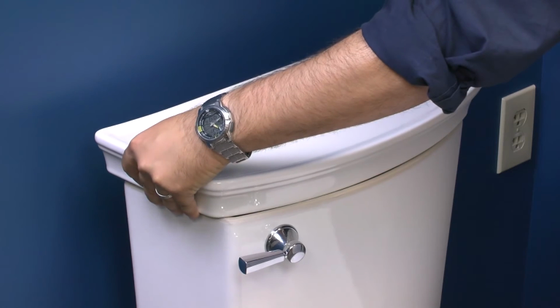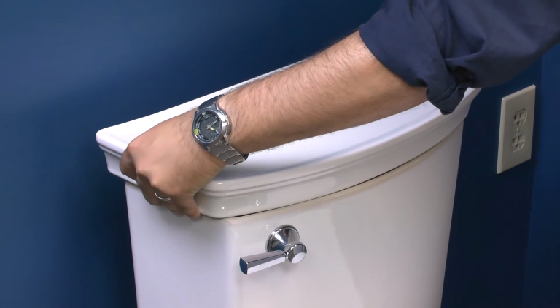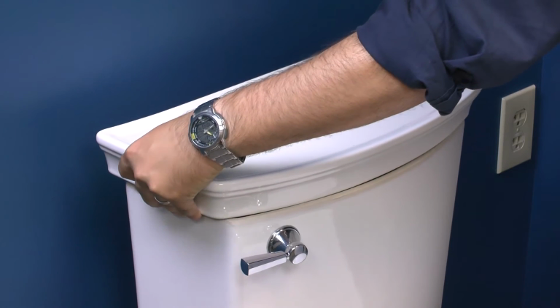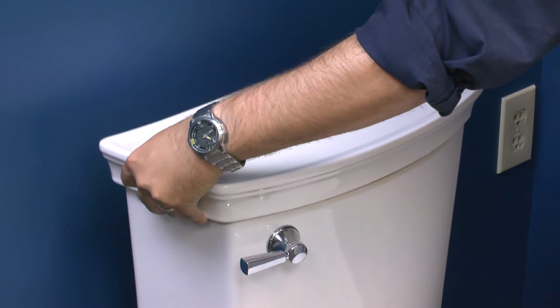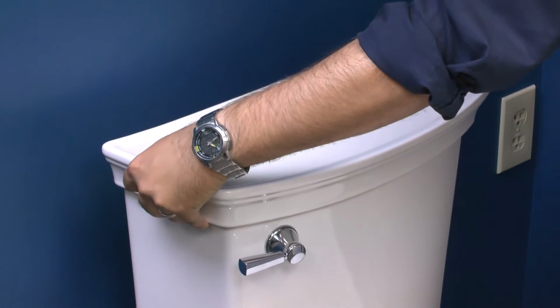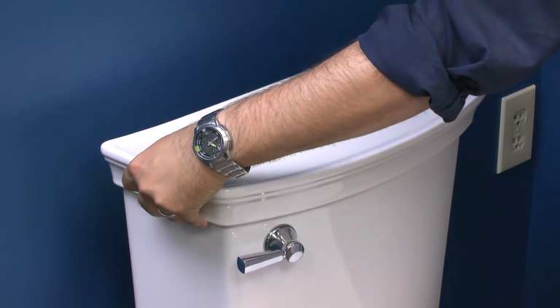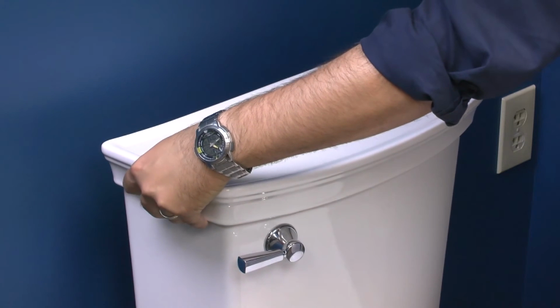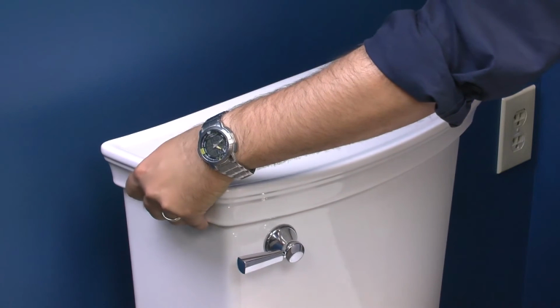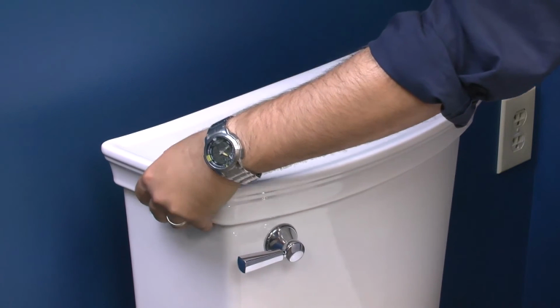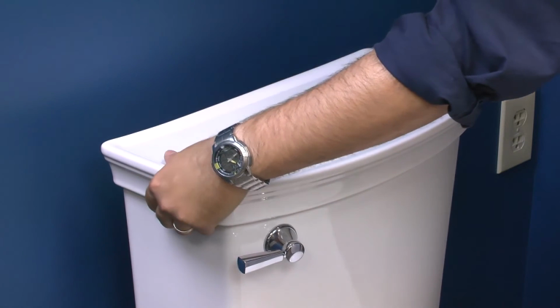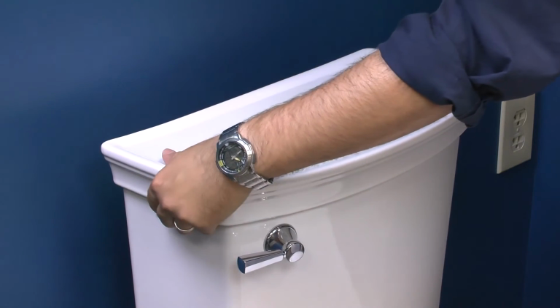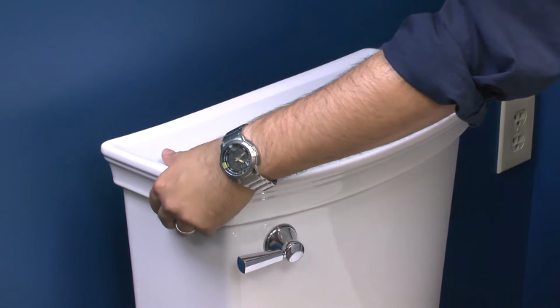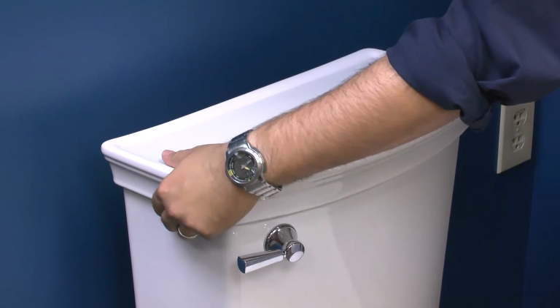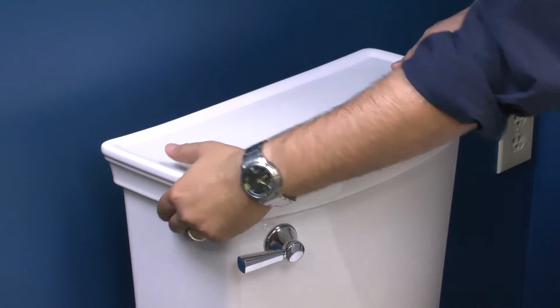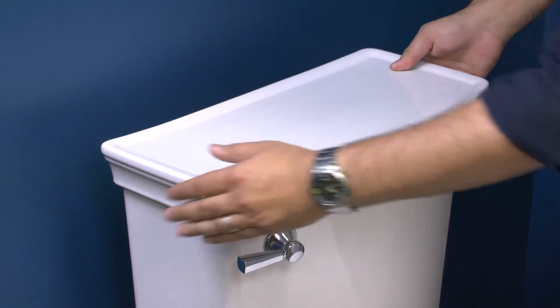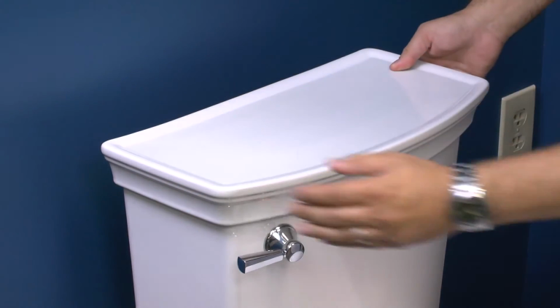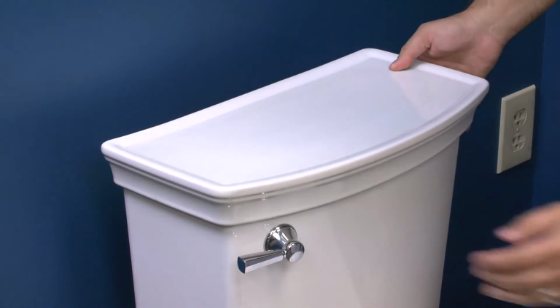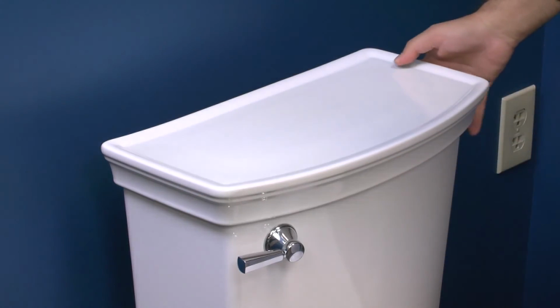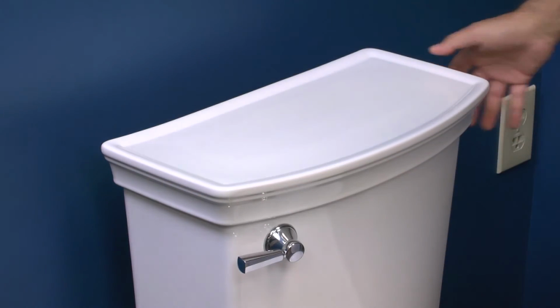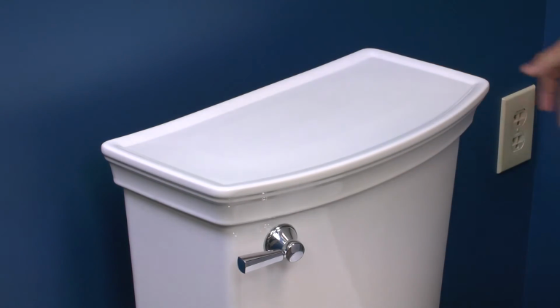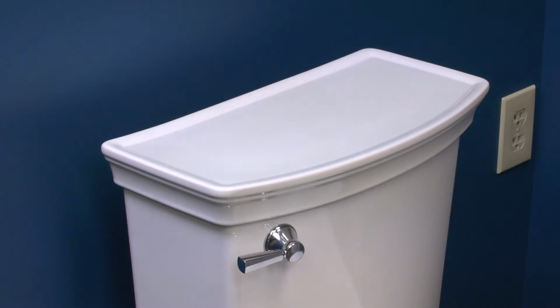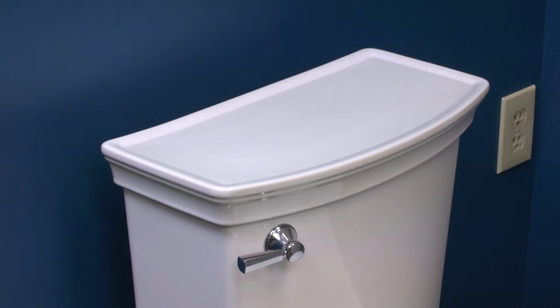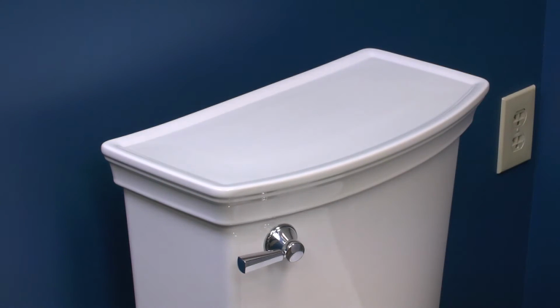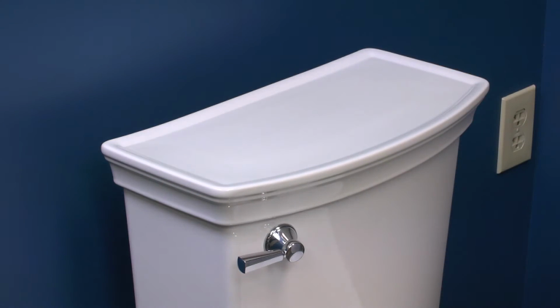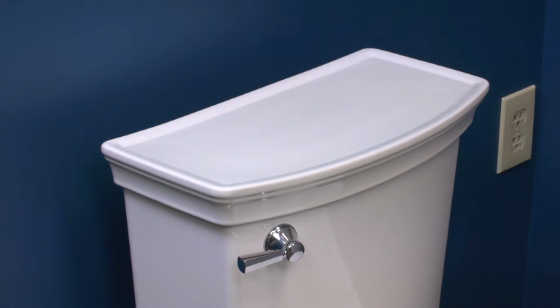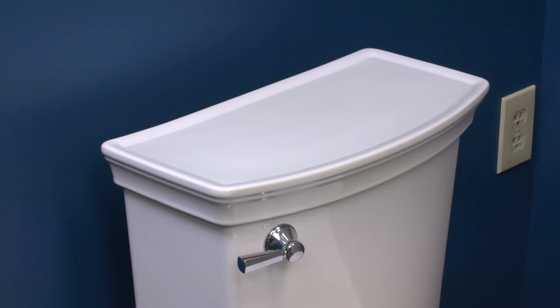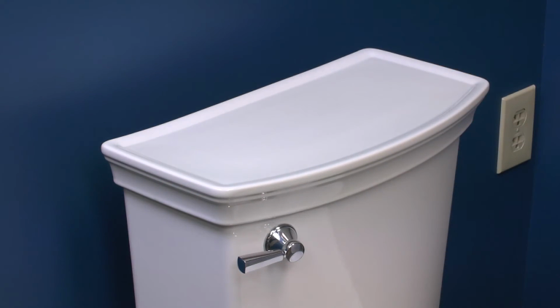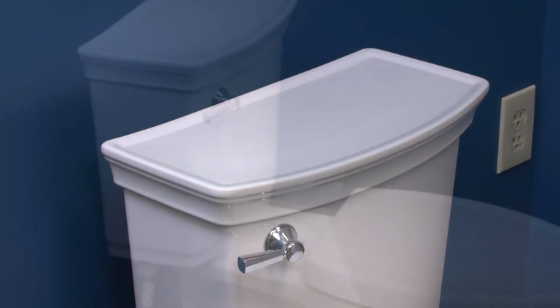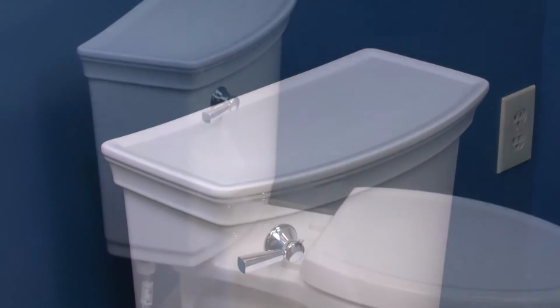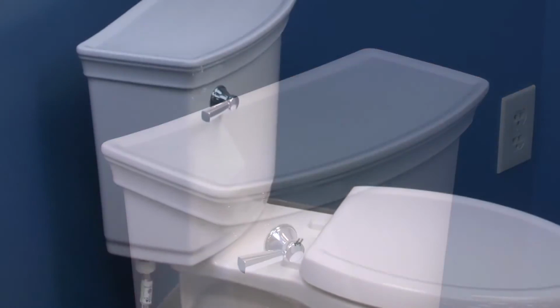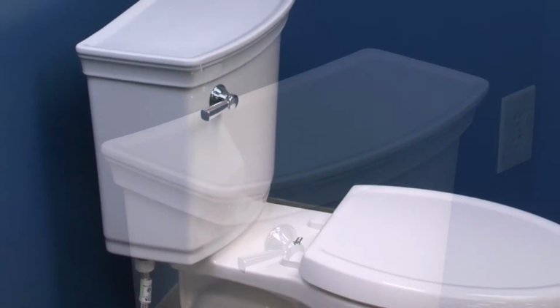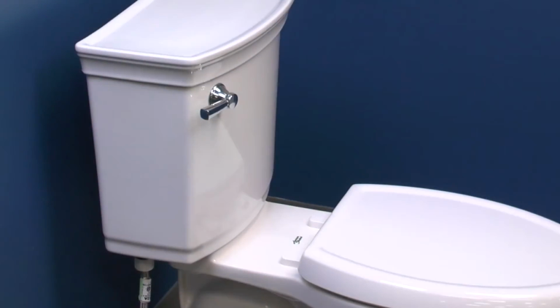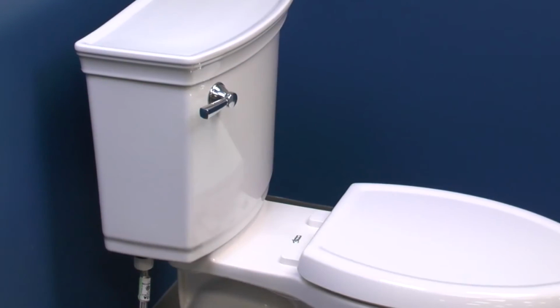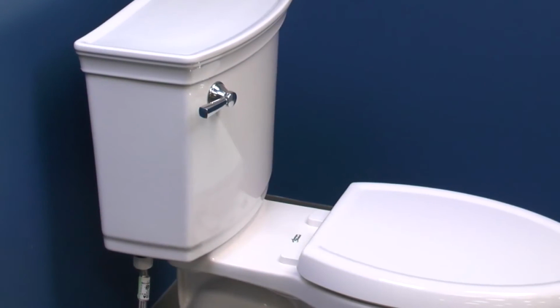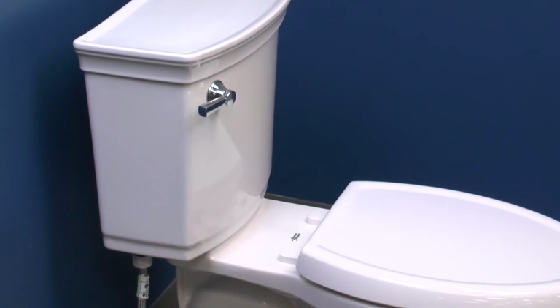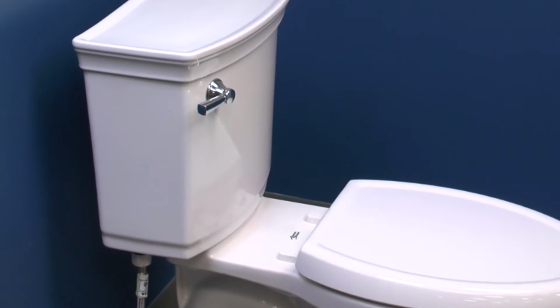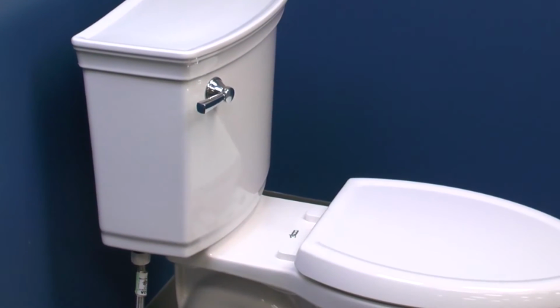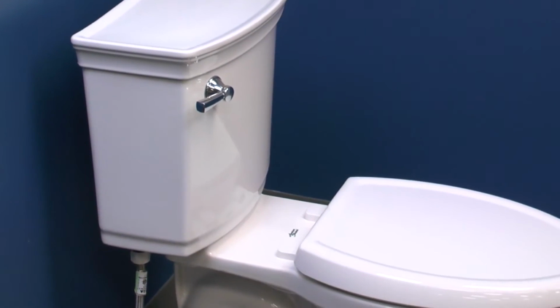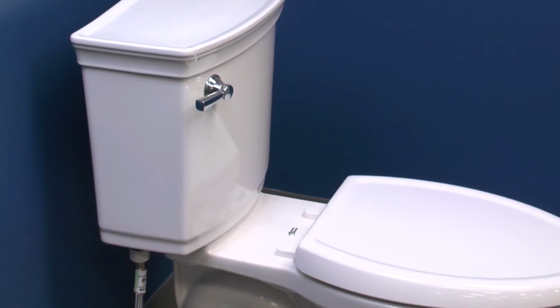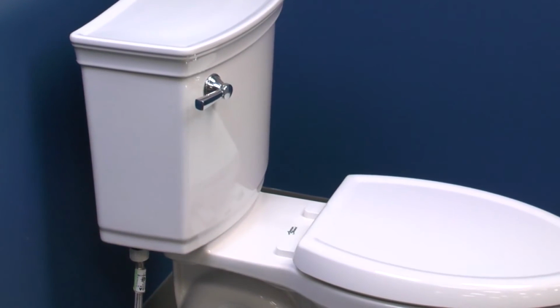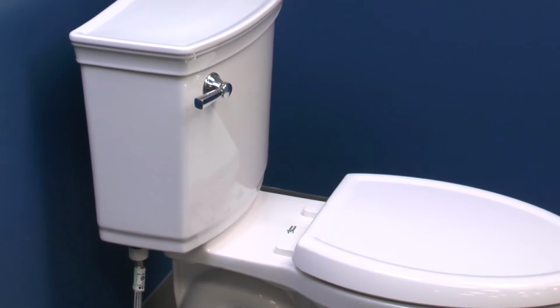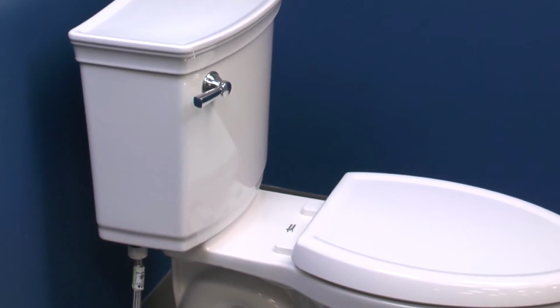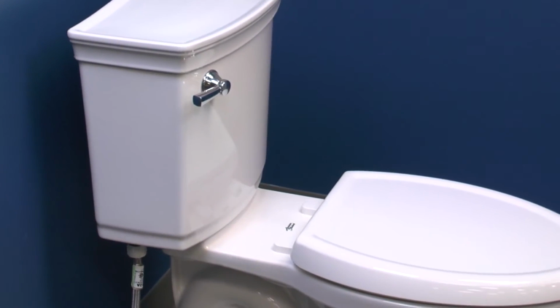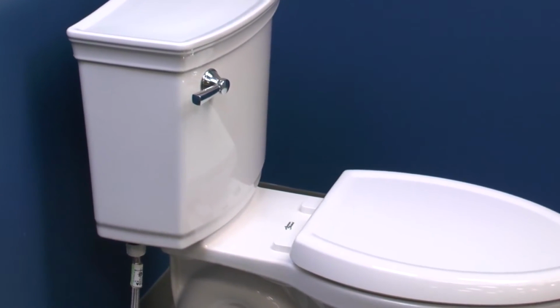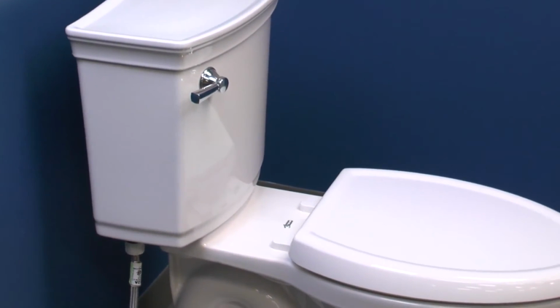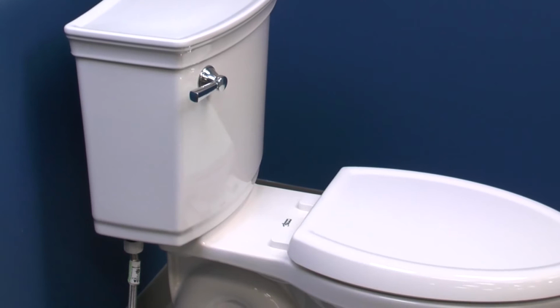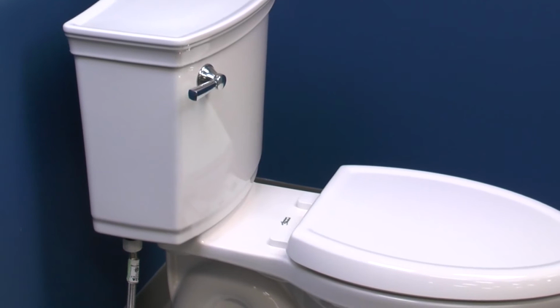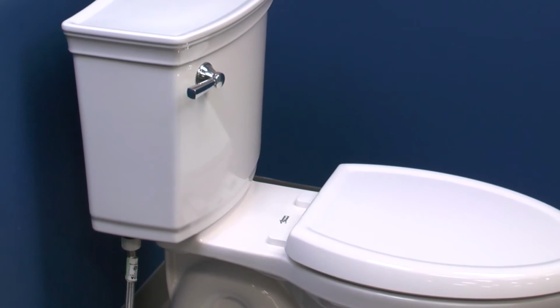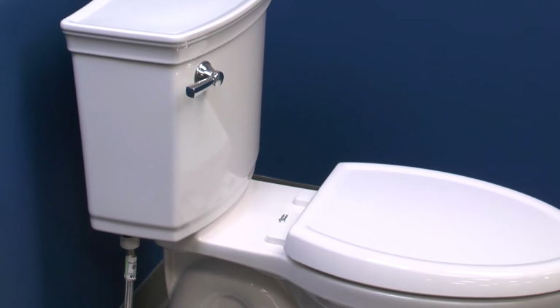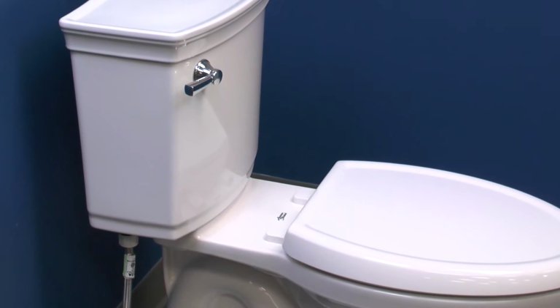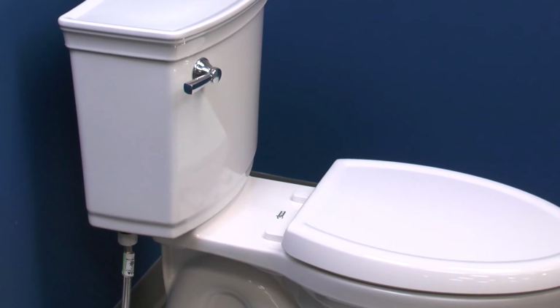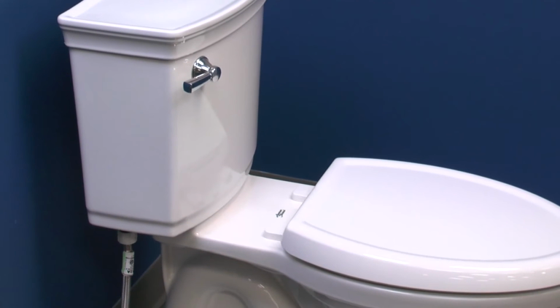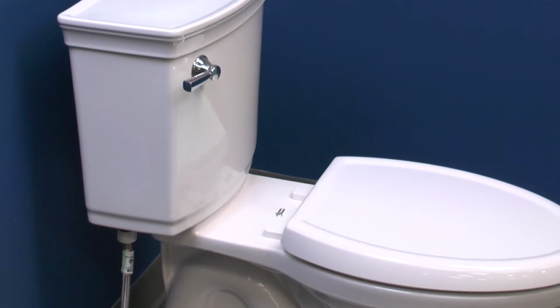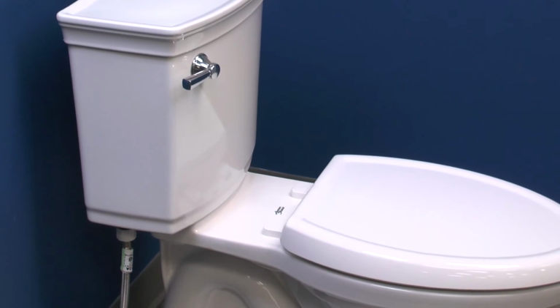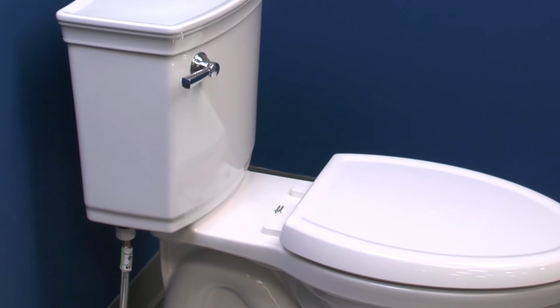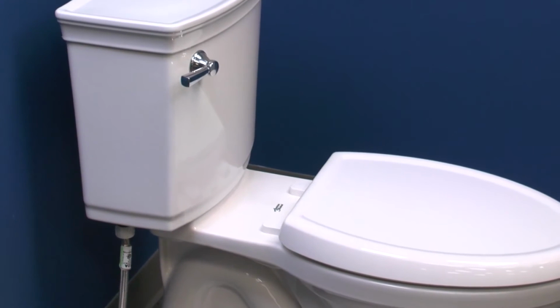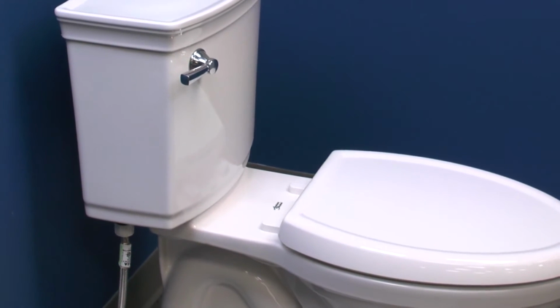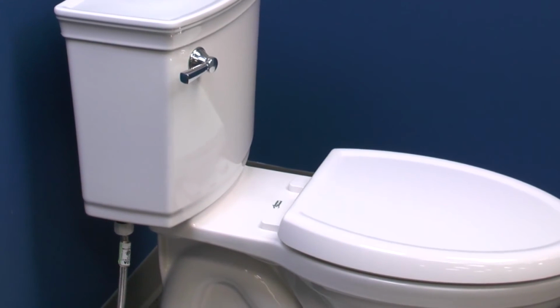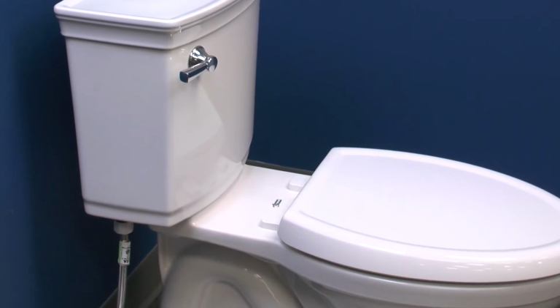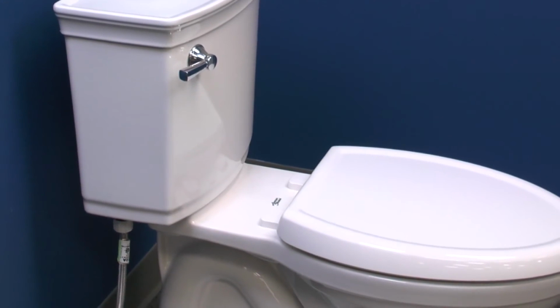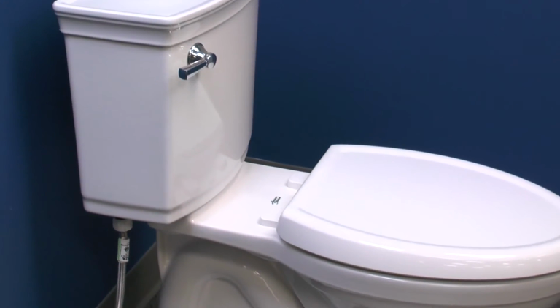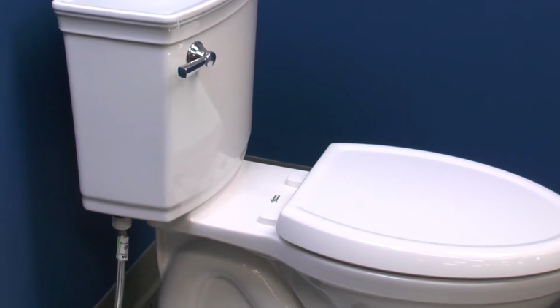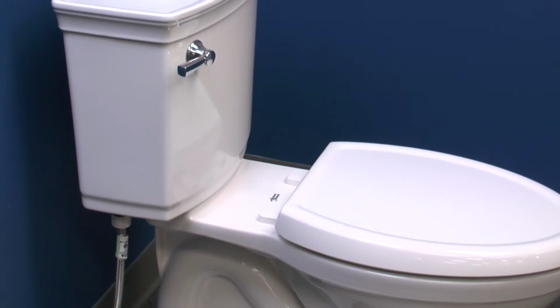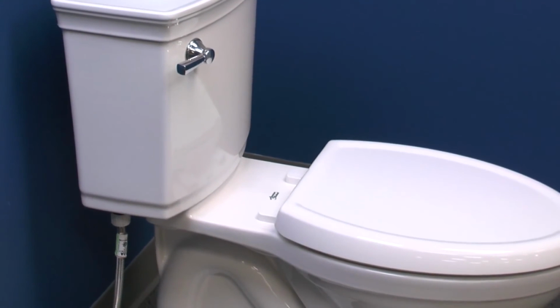Turn the water supply on. Once the tank is refilled, adjust the water level to the specified dimension on the back of the tank. Flush the toilet five times to prime.